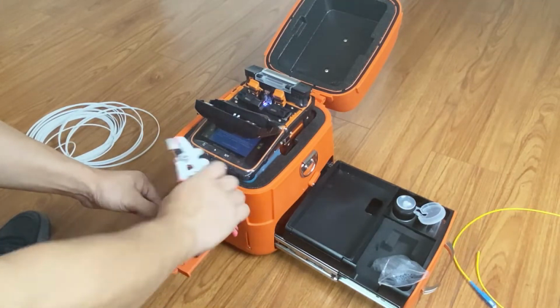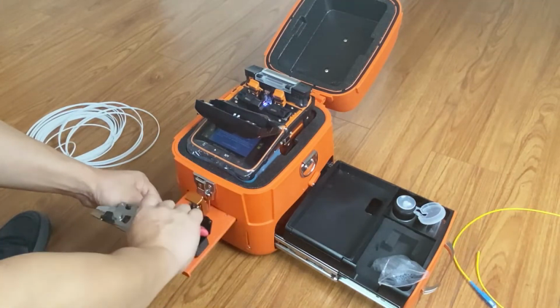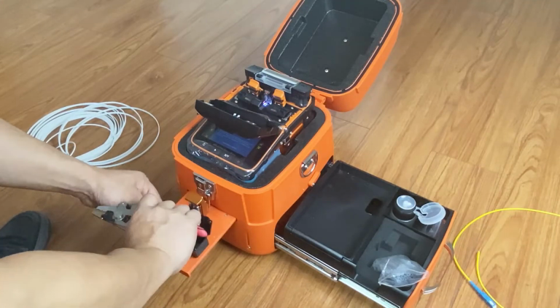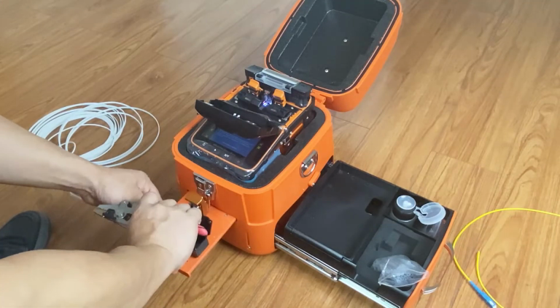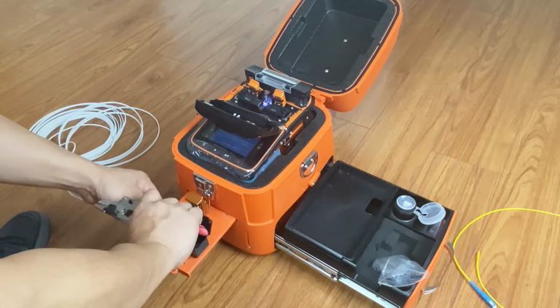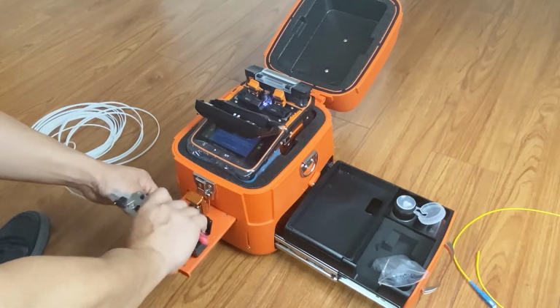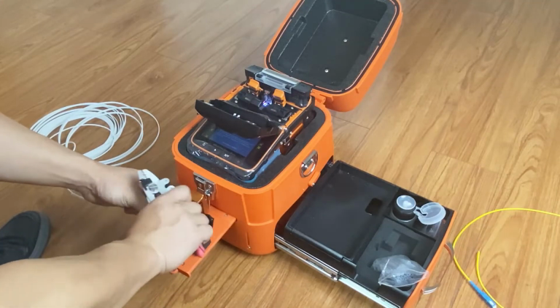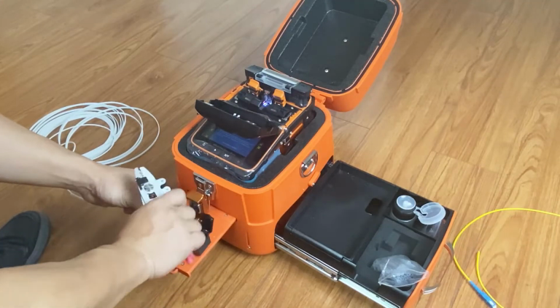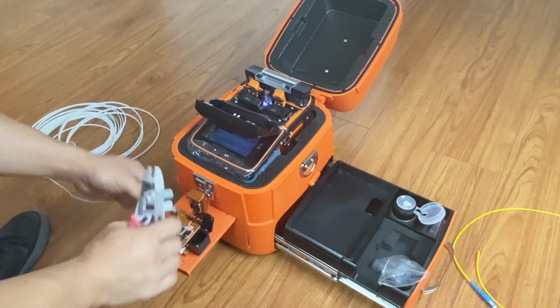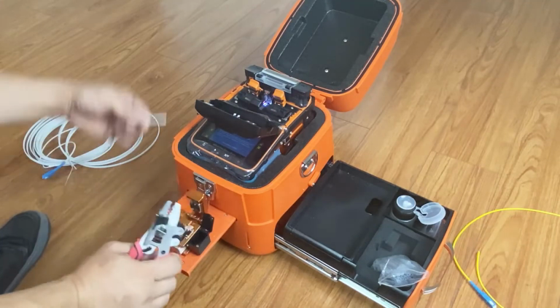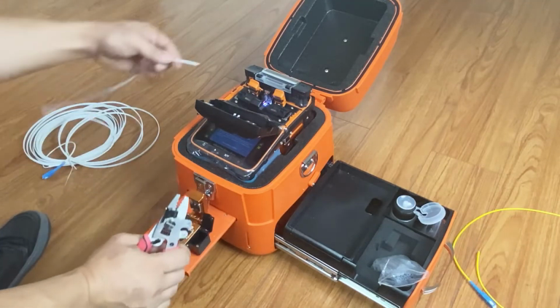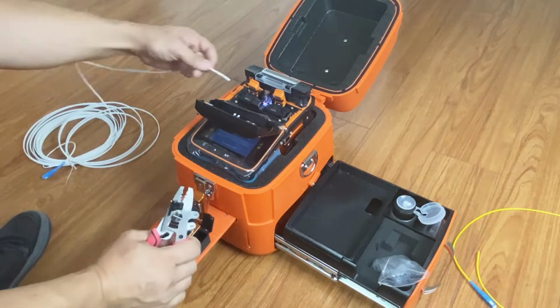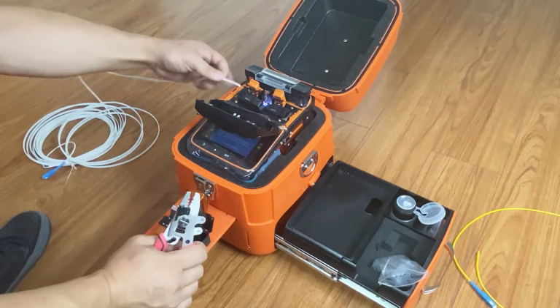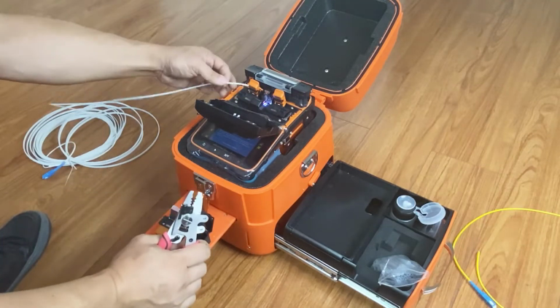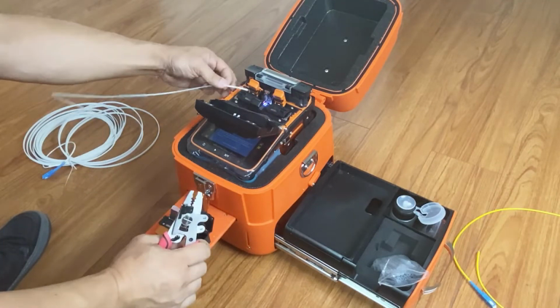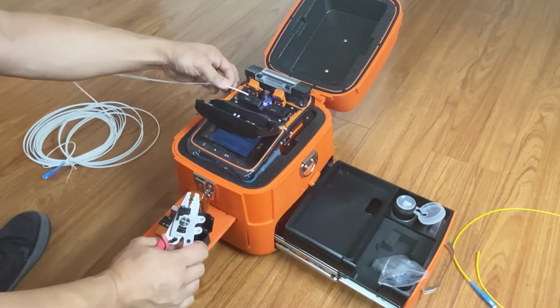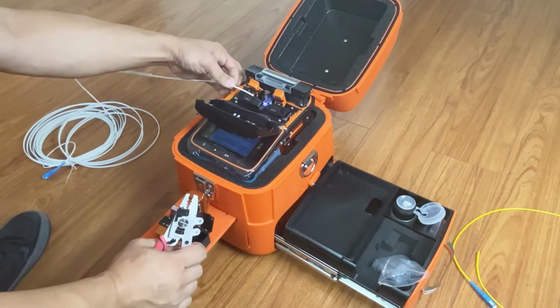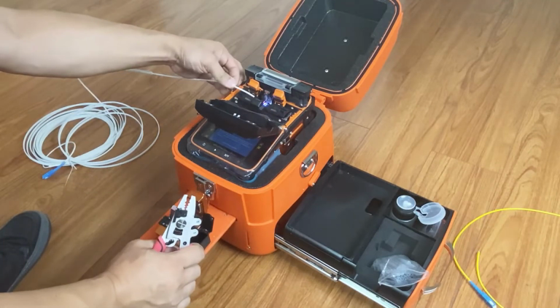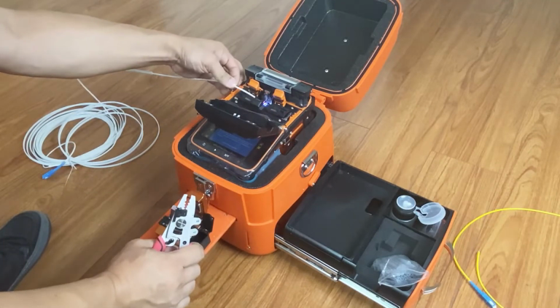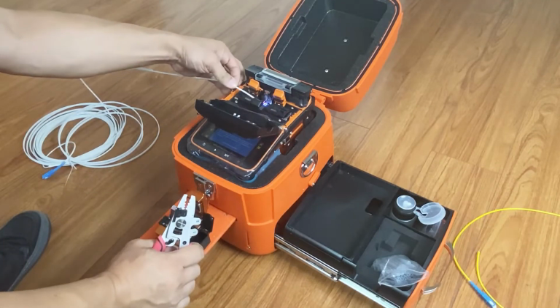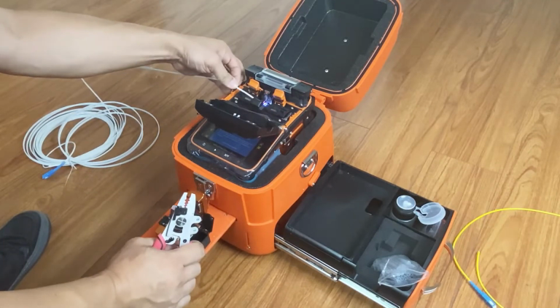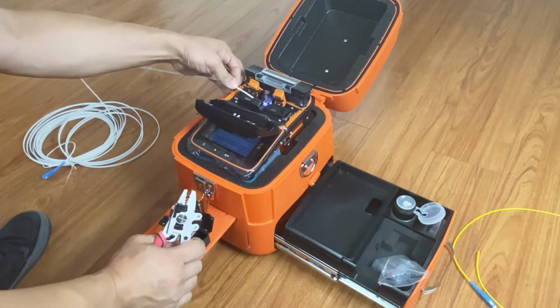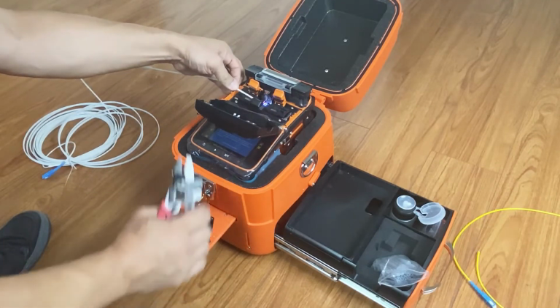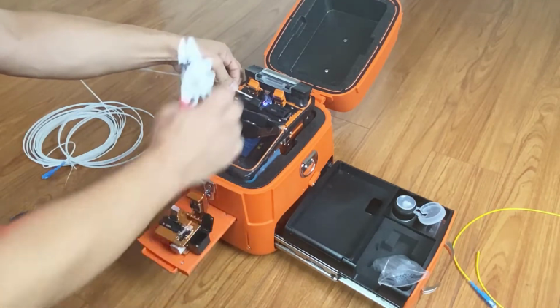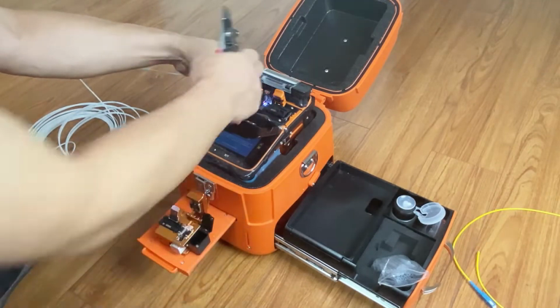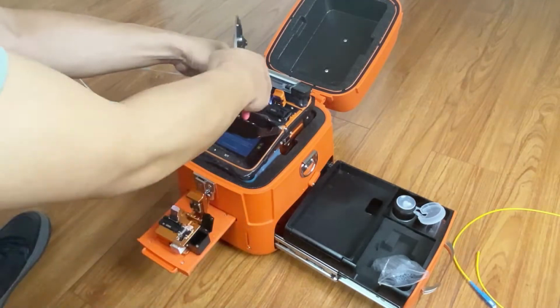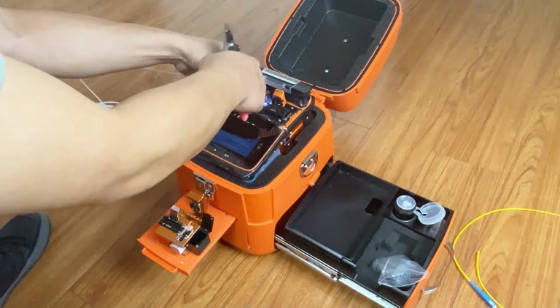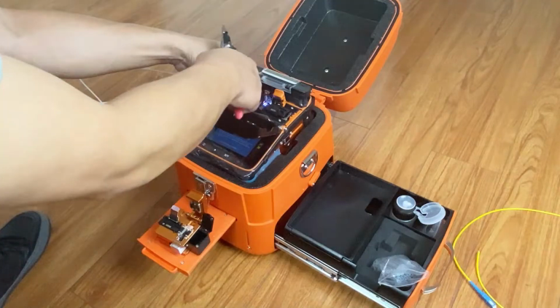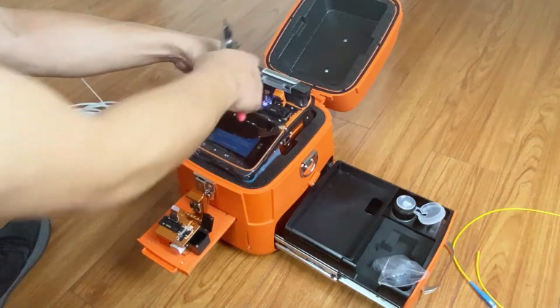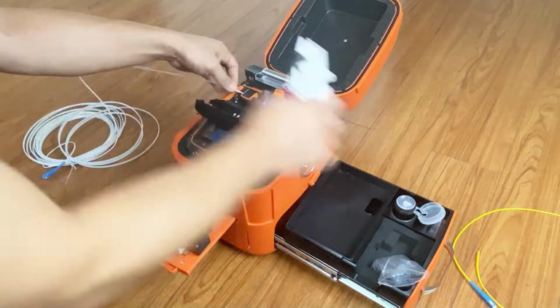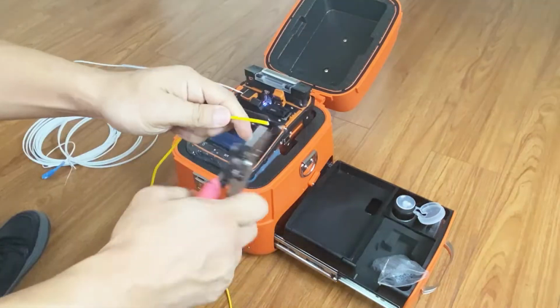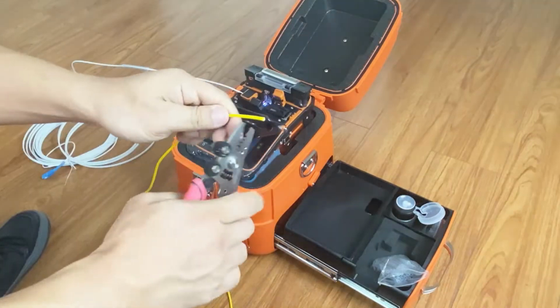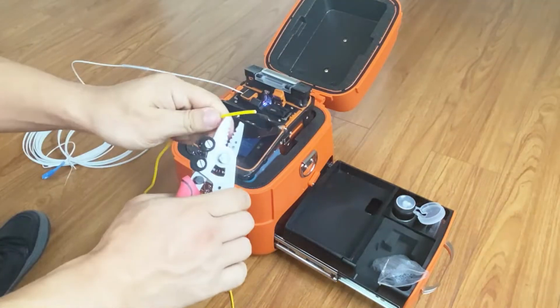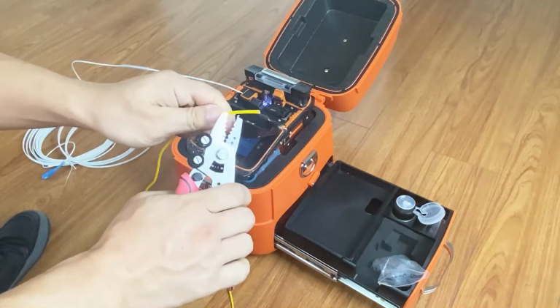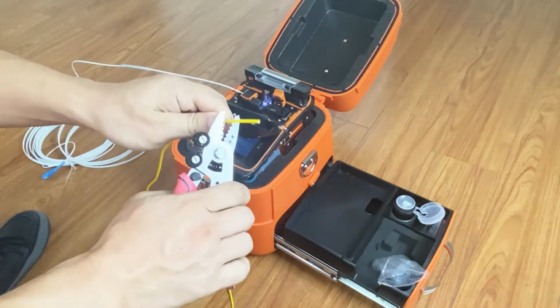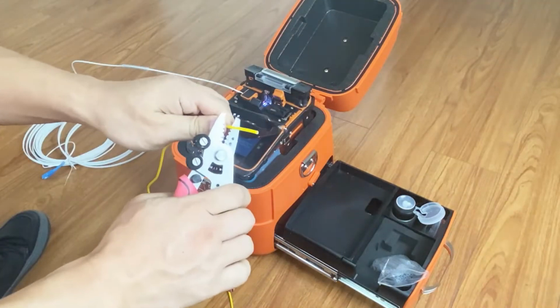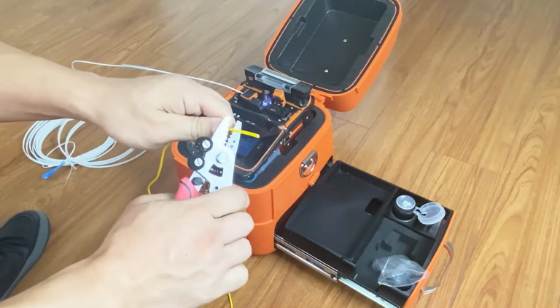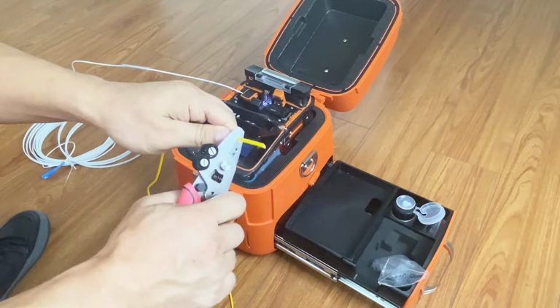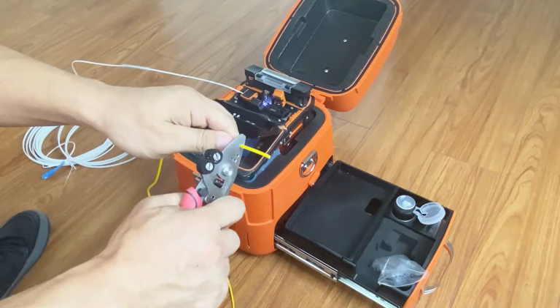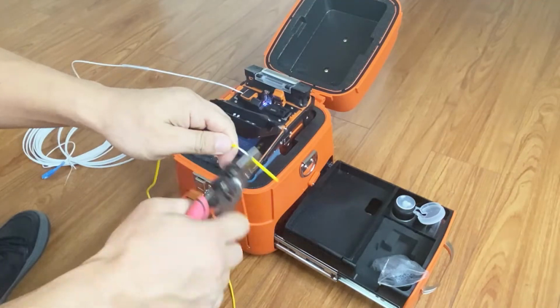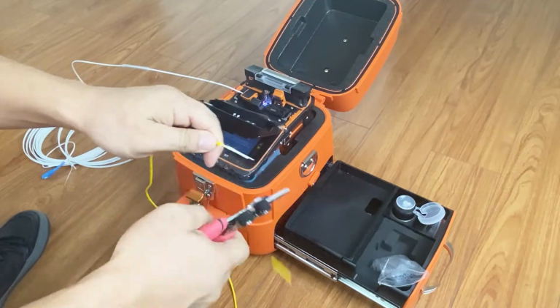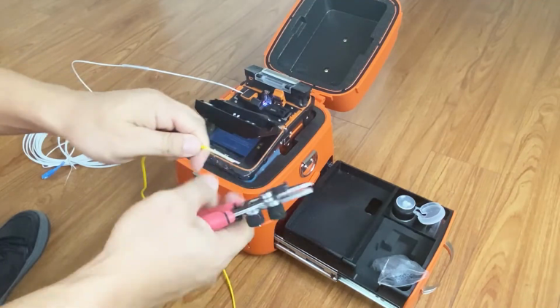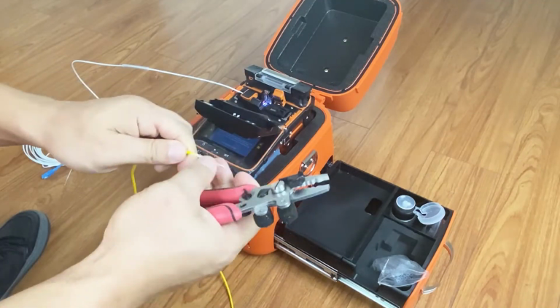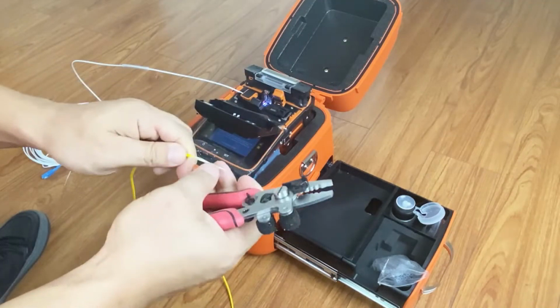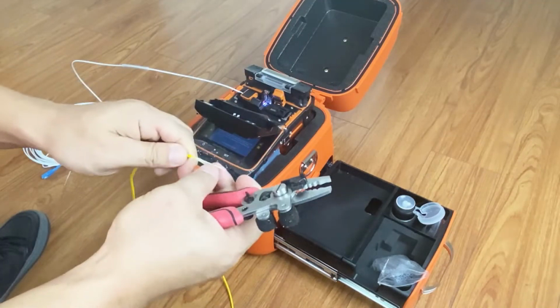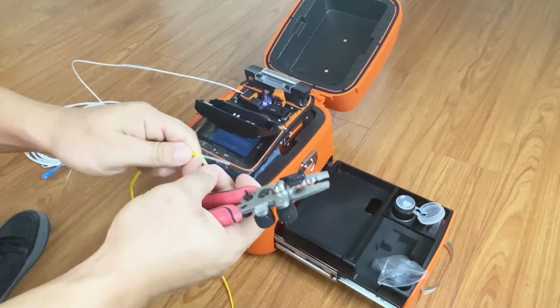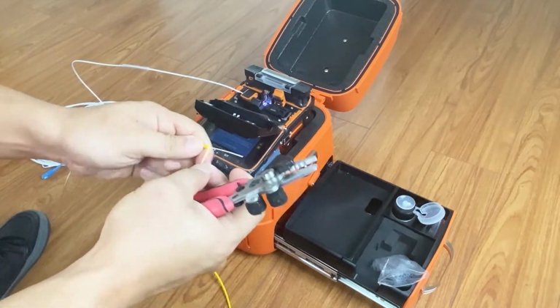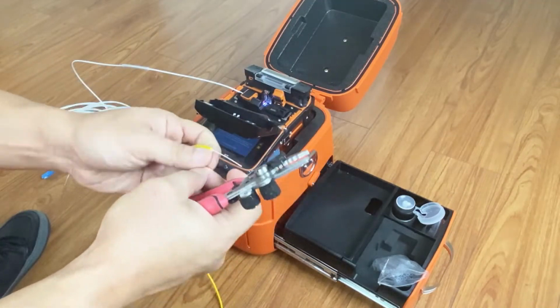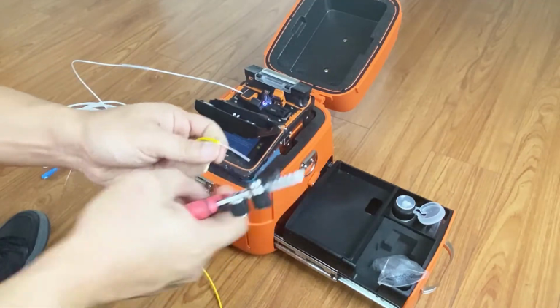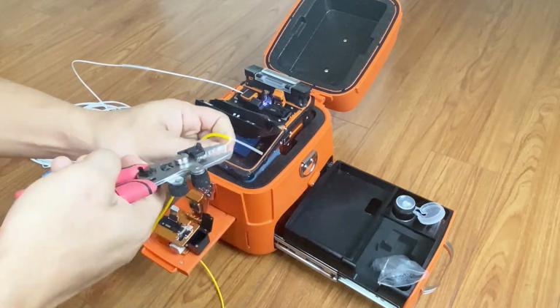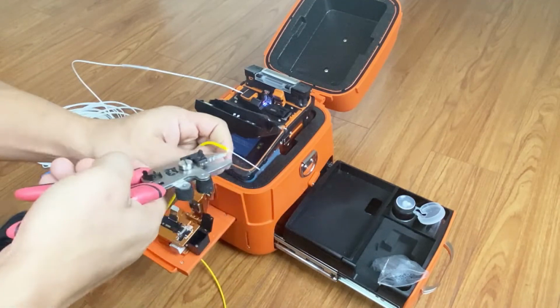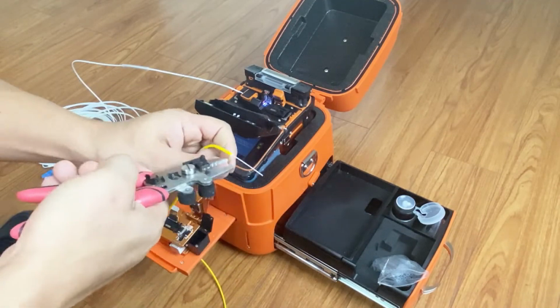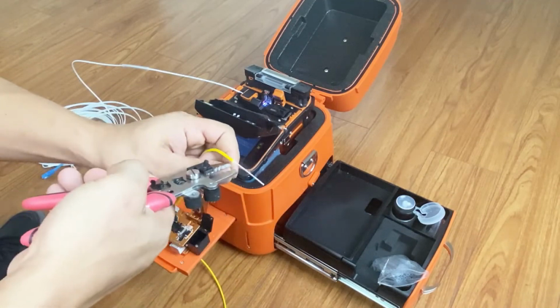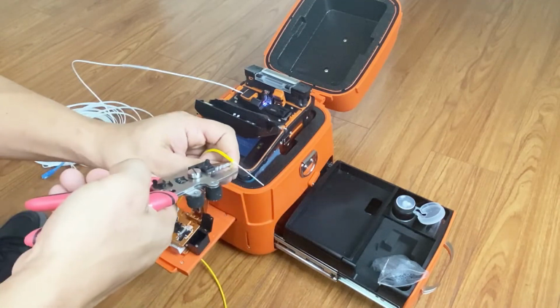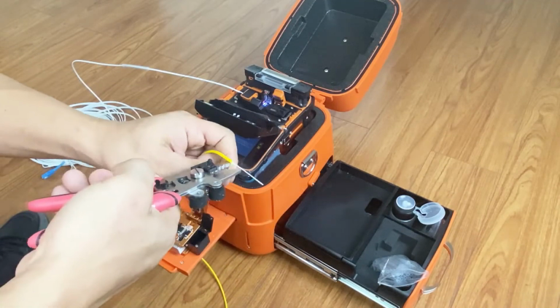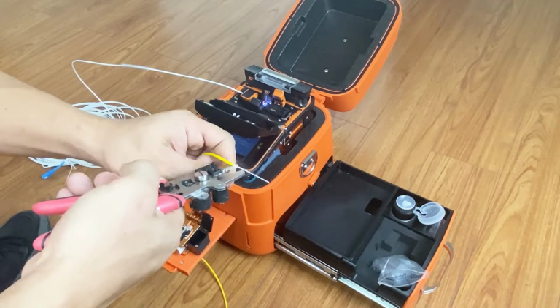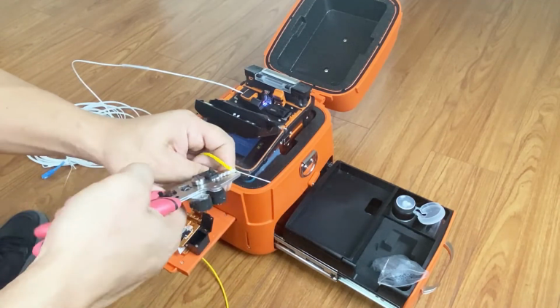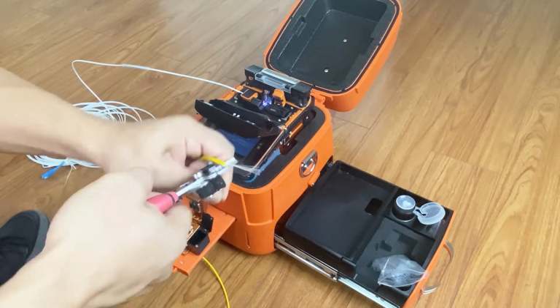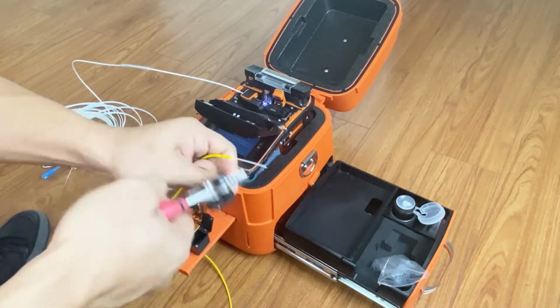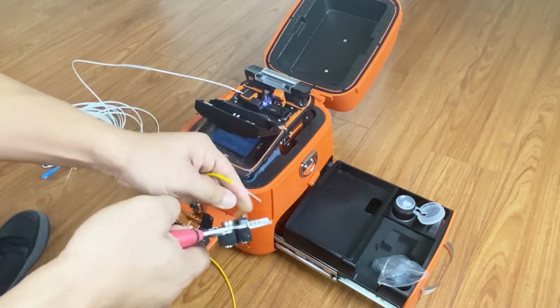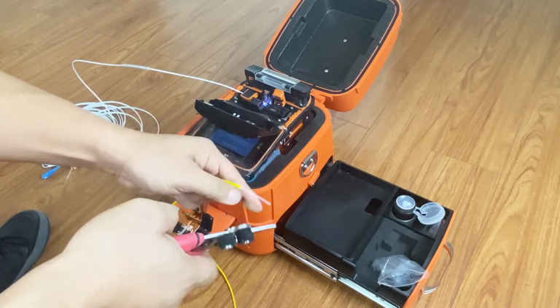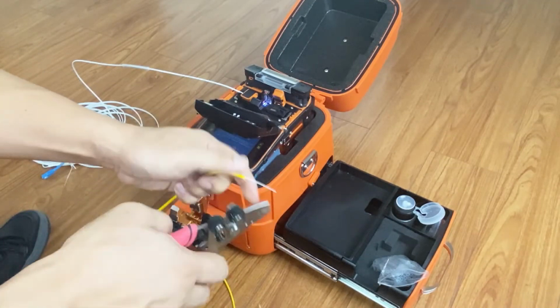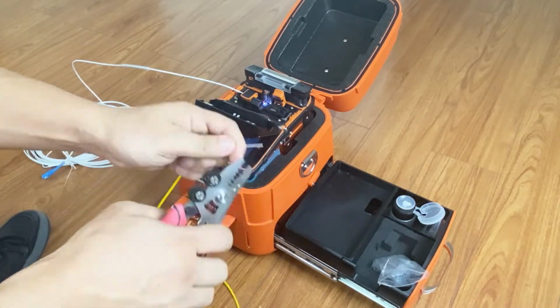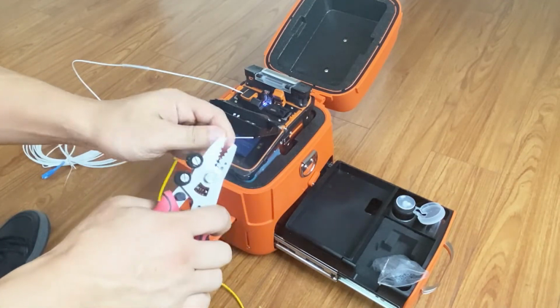Put the fiber on the fiber holder. Use the stripper to remove the jumper cable jacket.